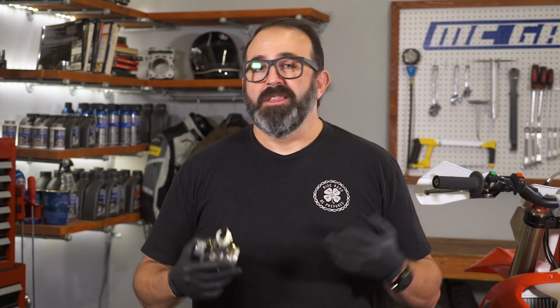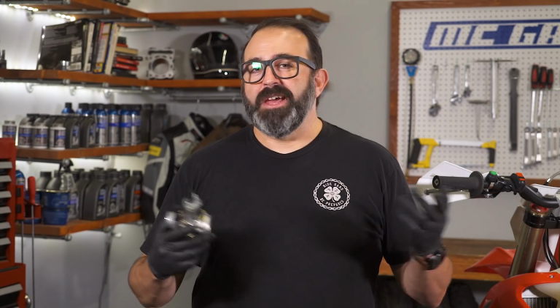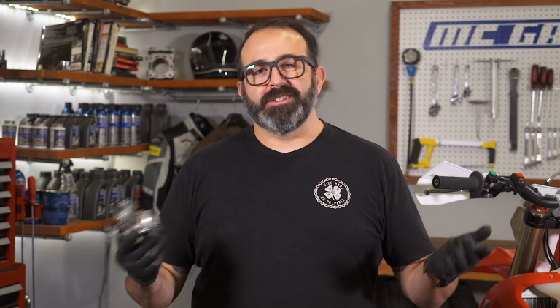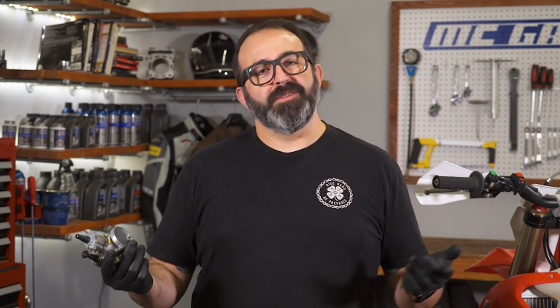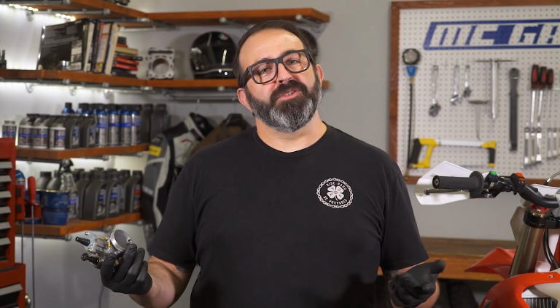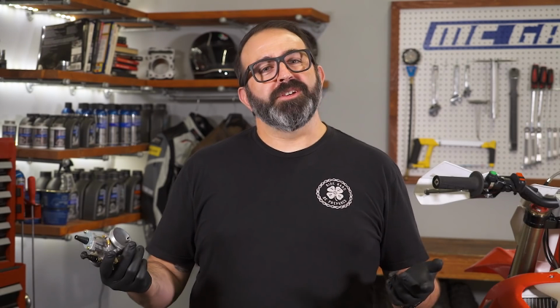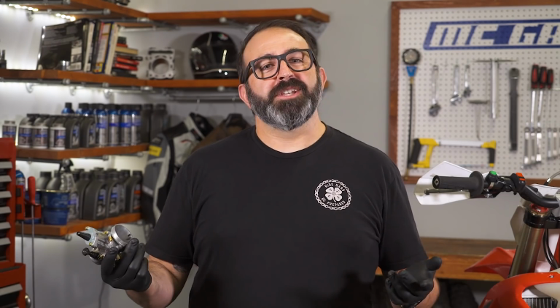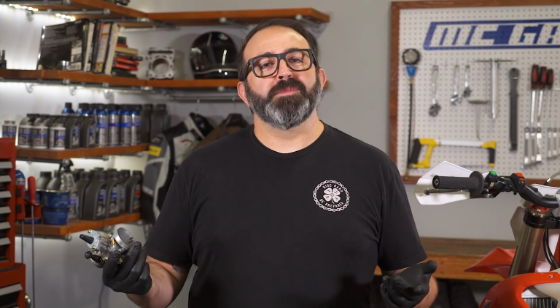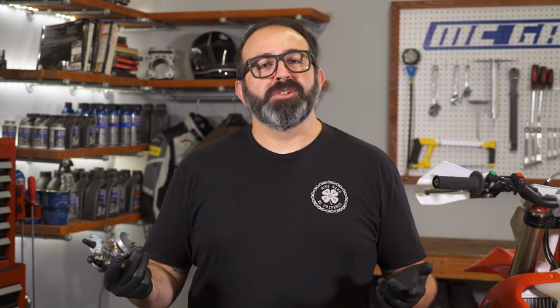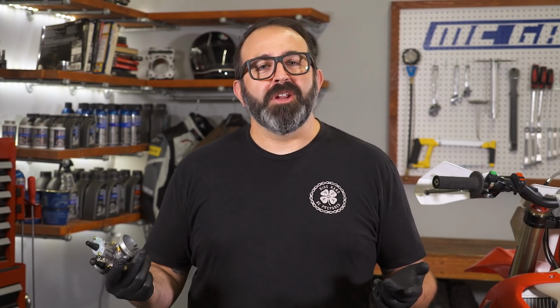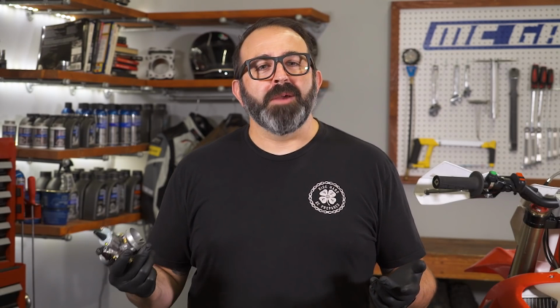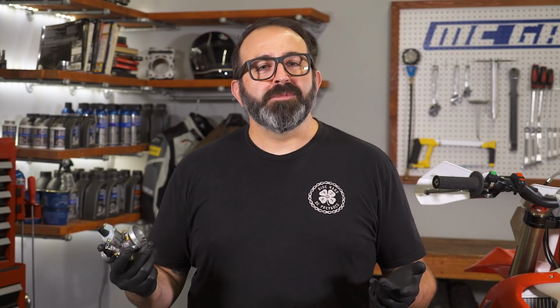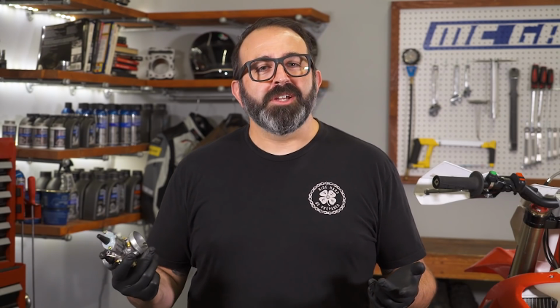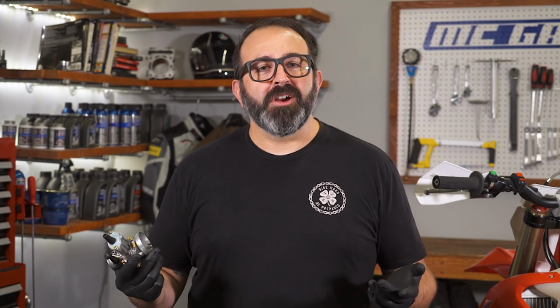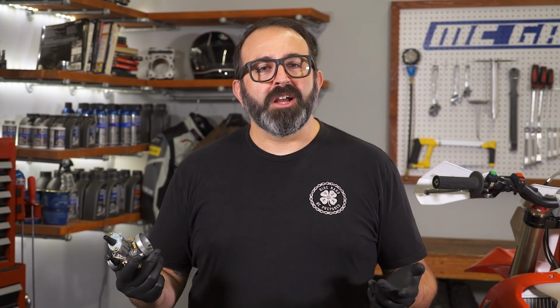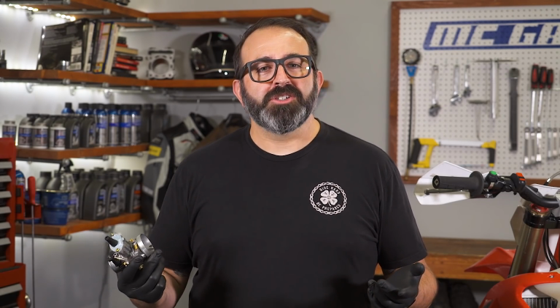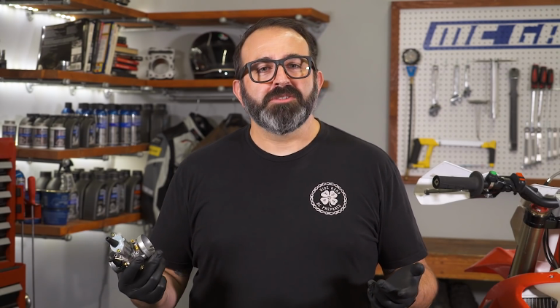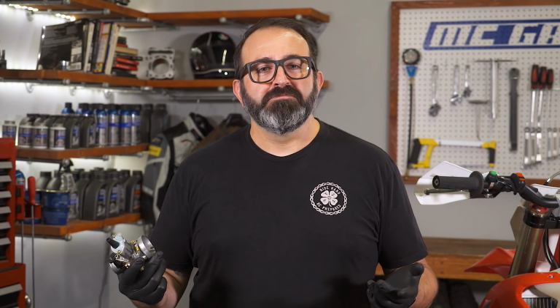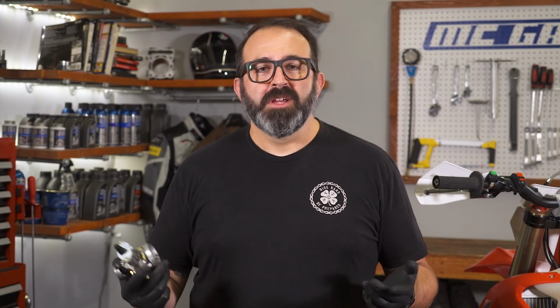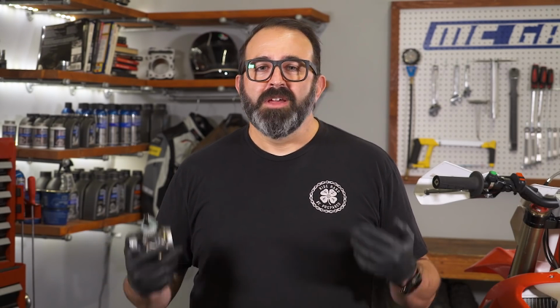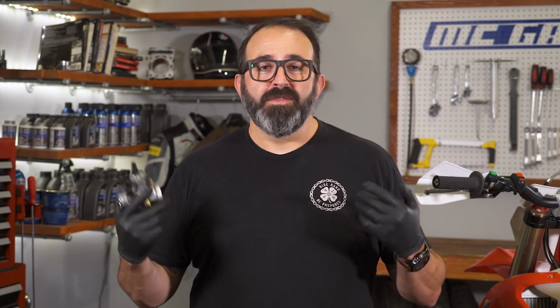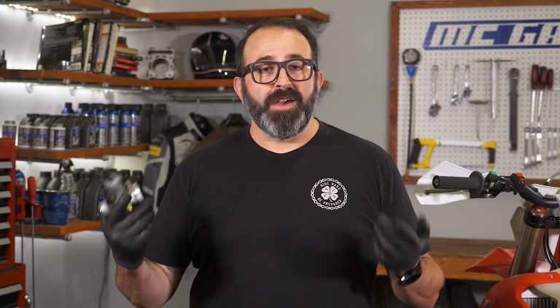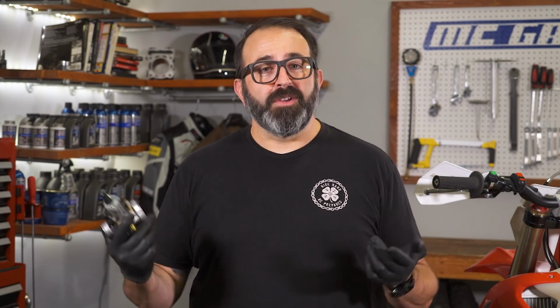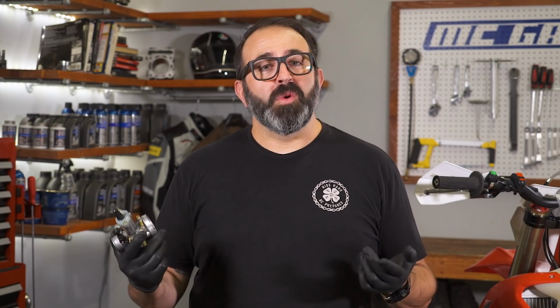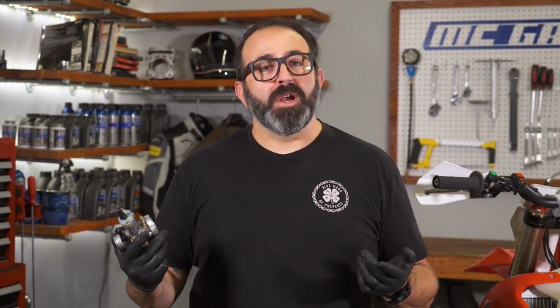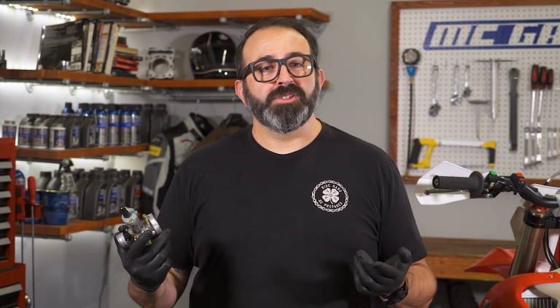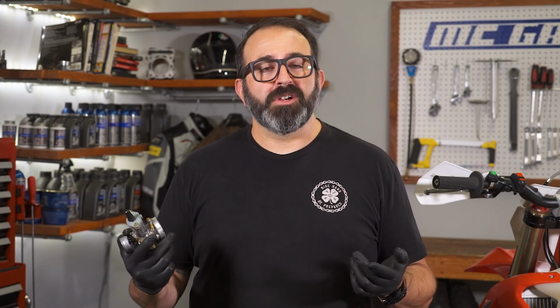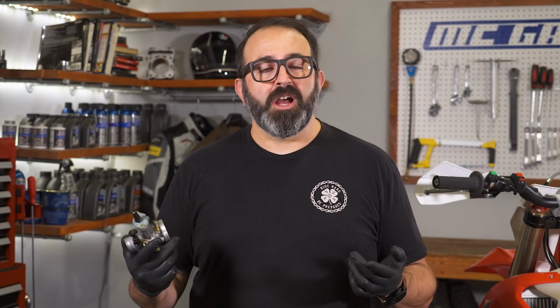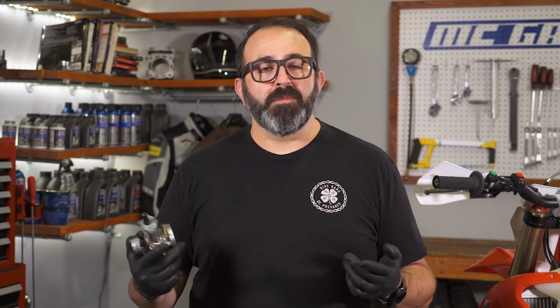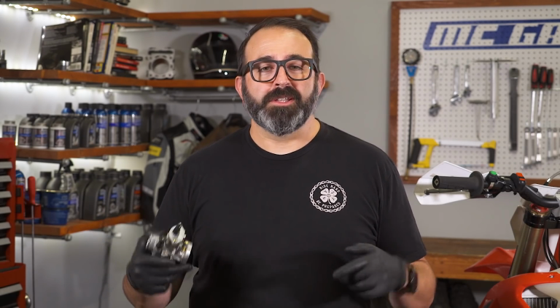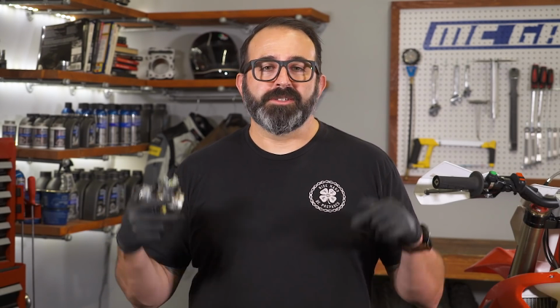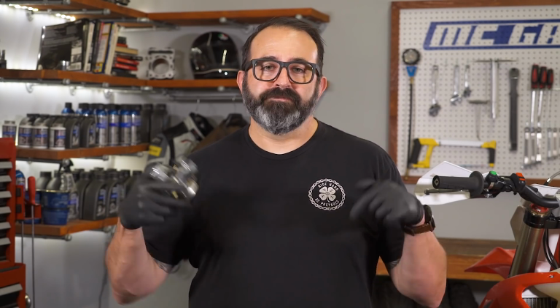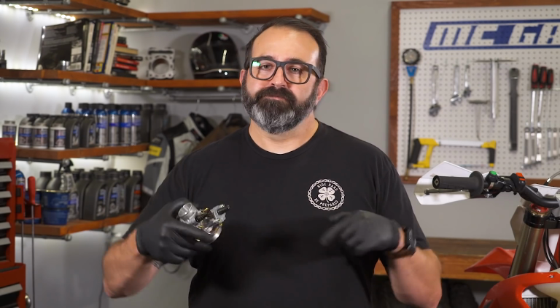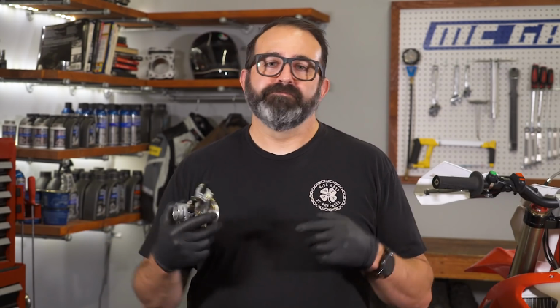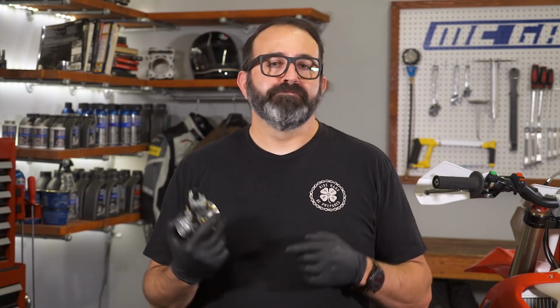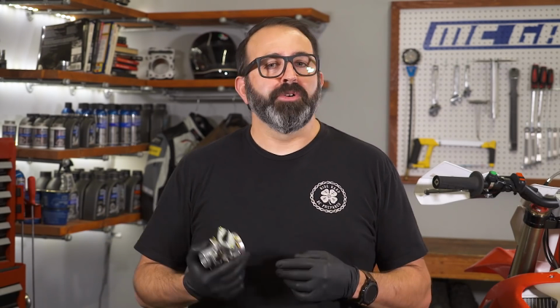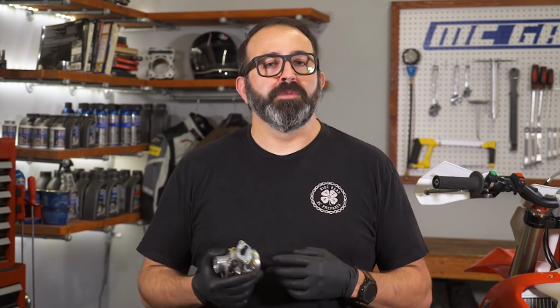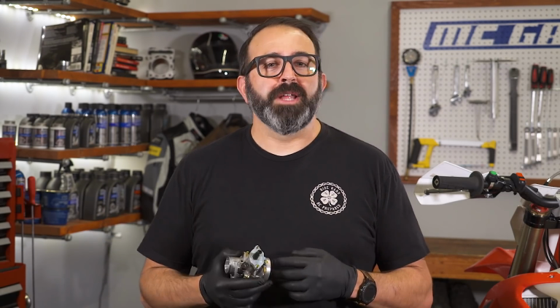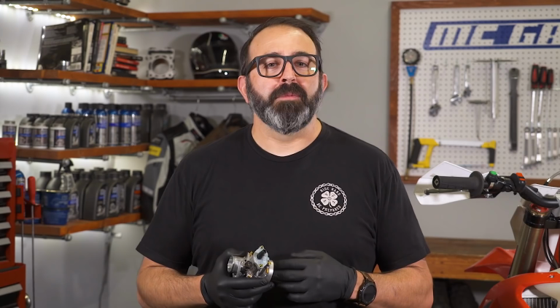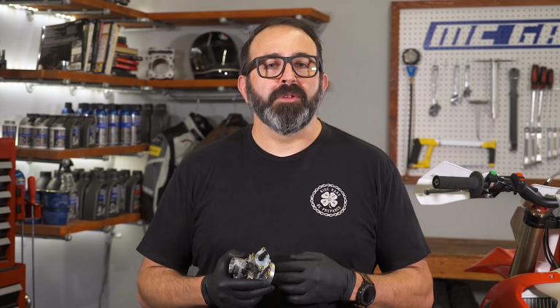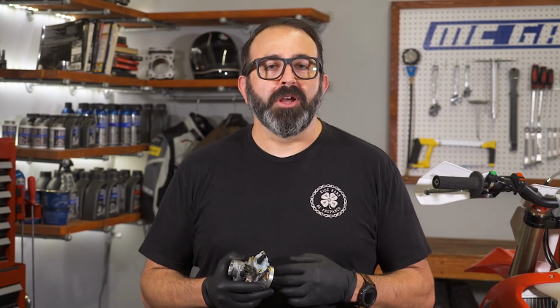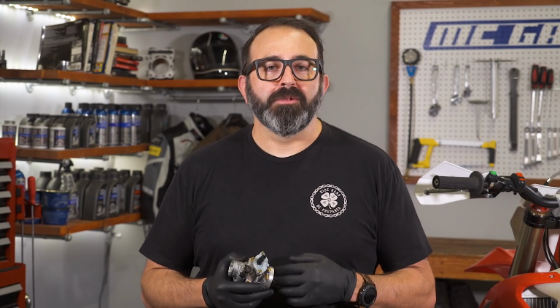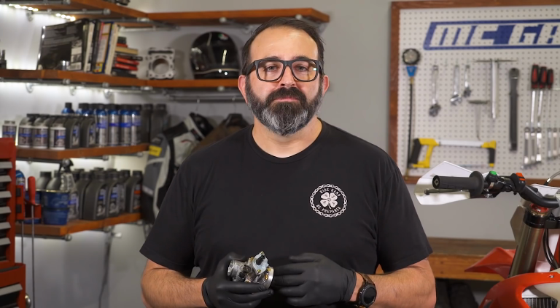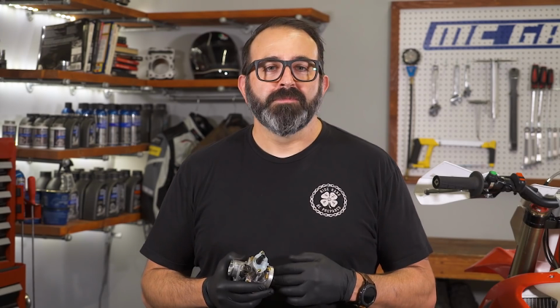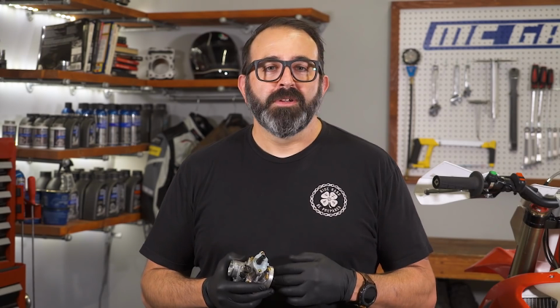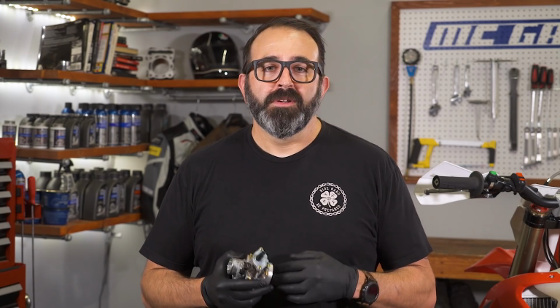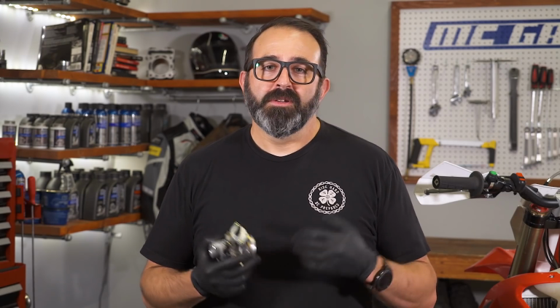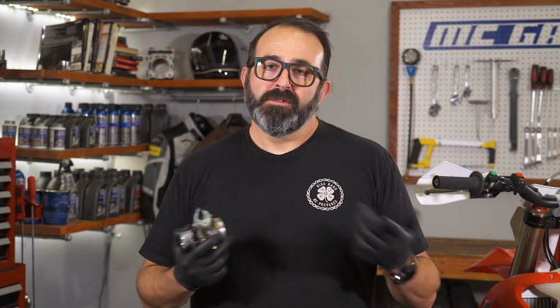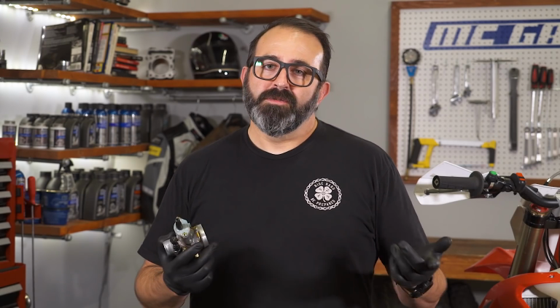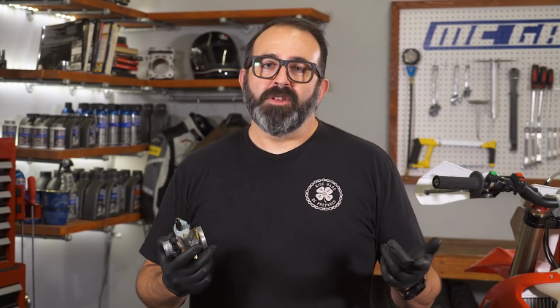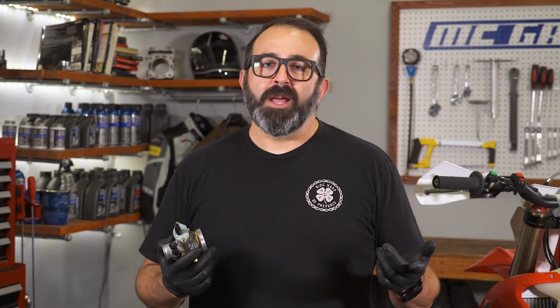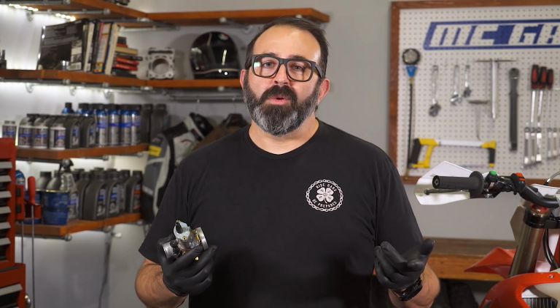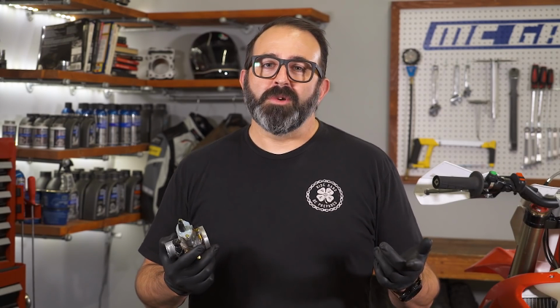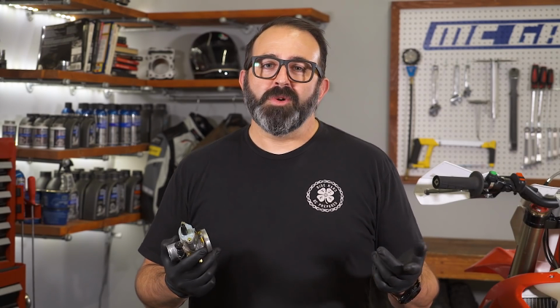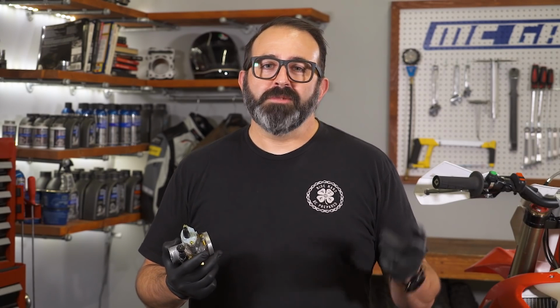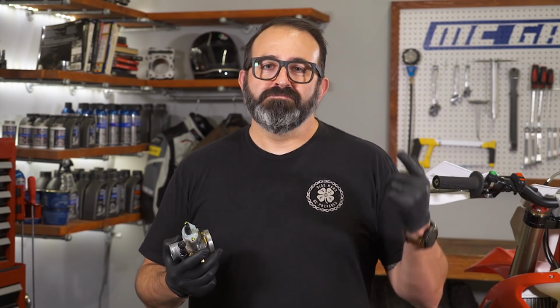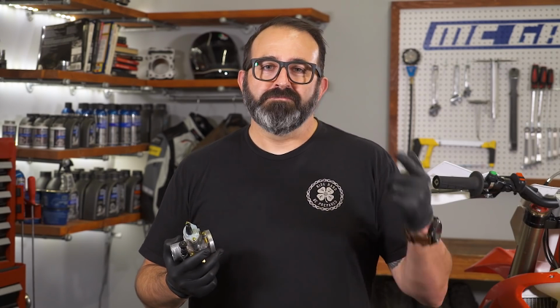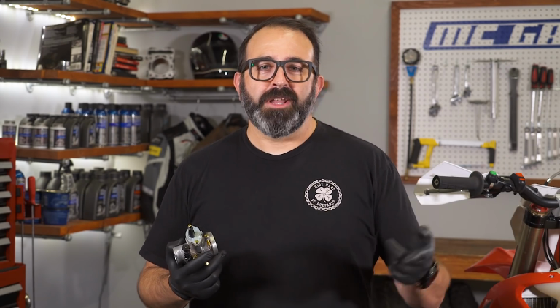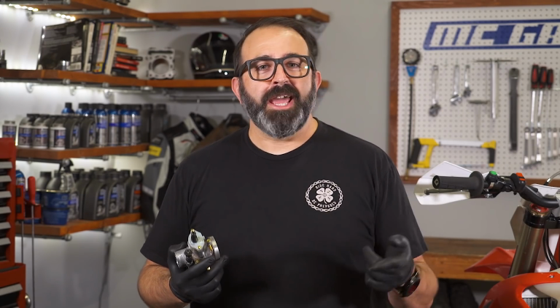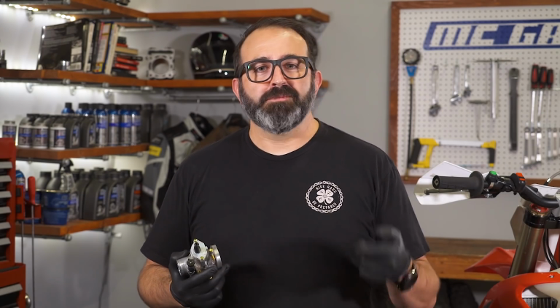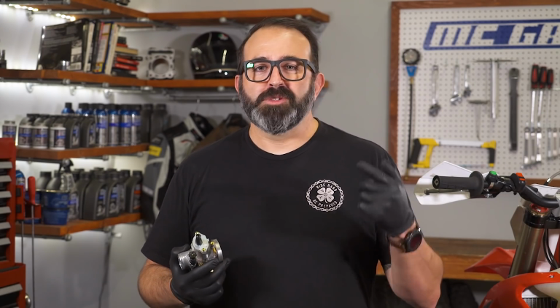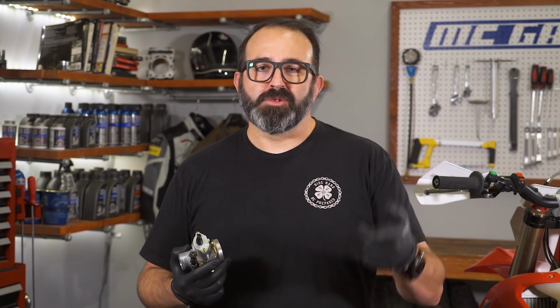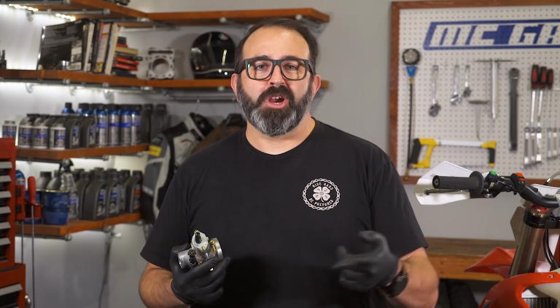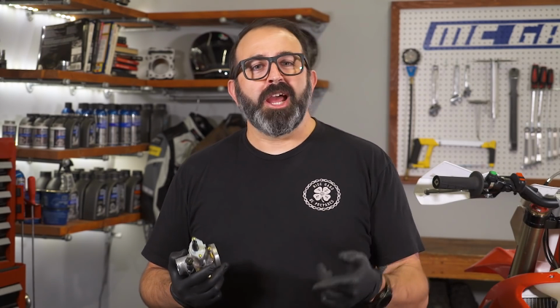That's it for this episode of MC Garage. If you have any questions or comments, put them down below. If you like what we're doing, like, subscribe, and share.